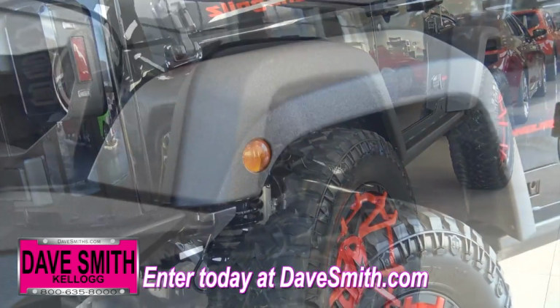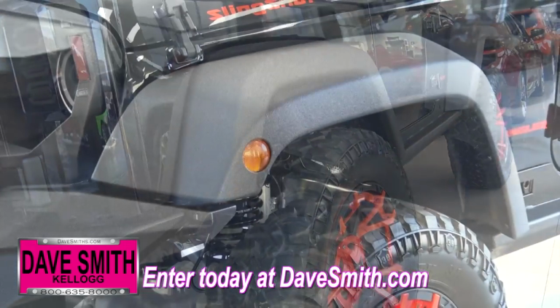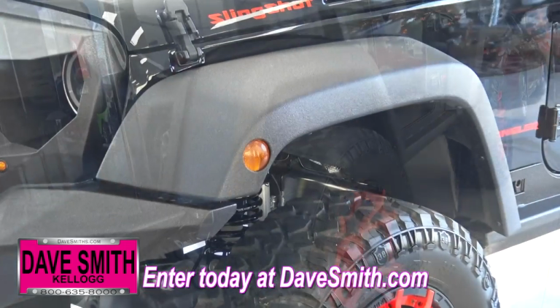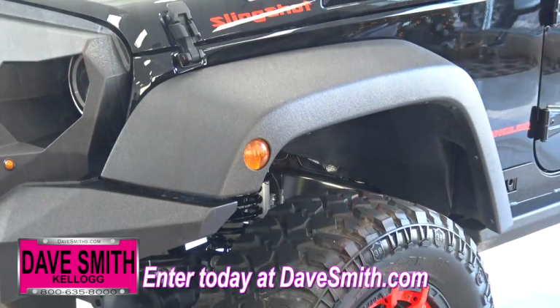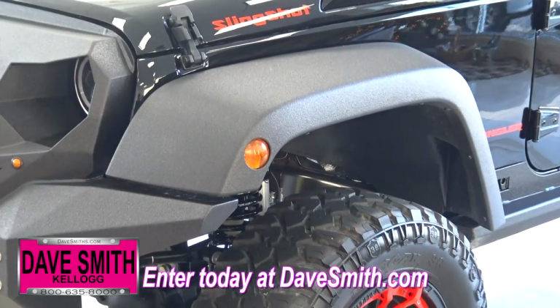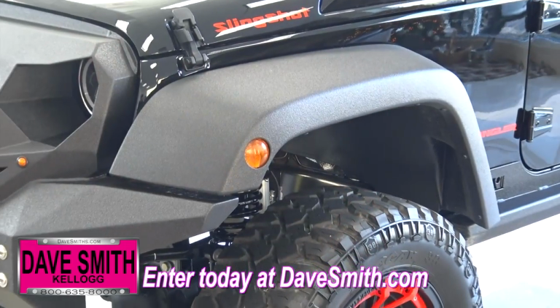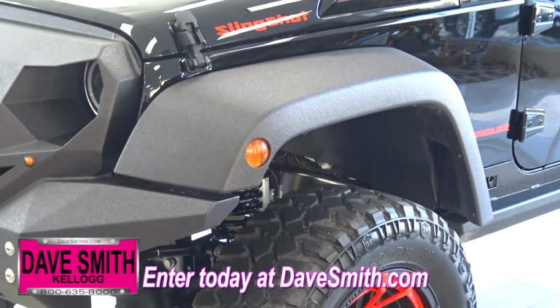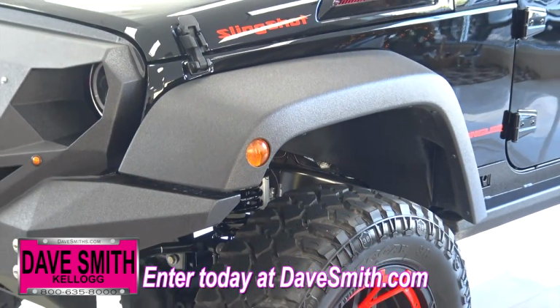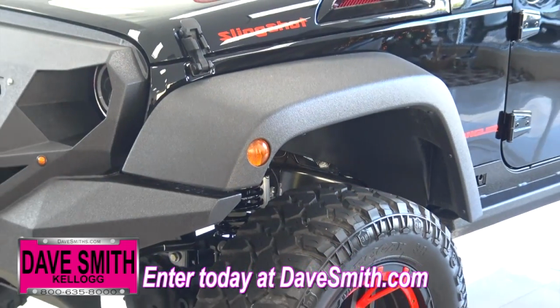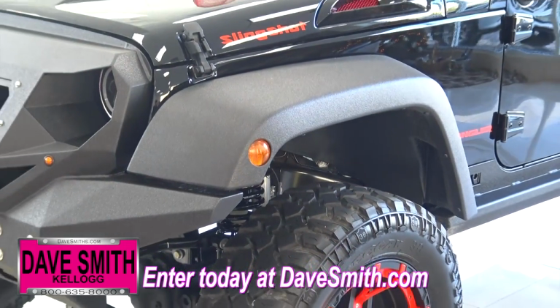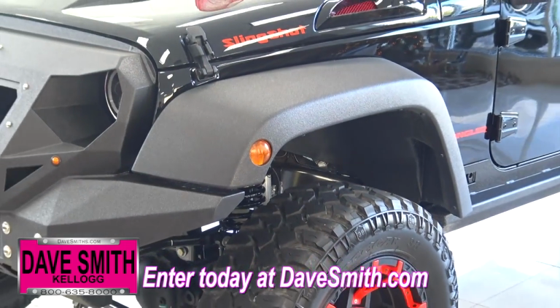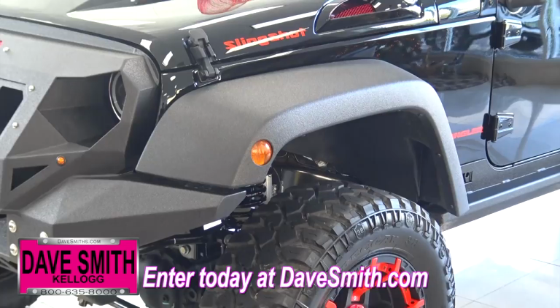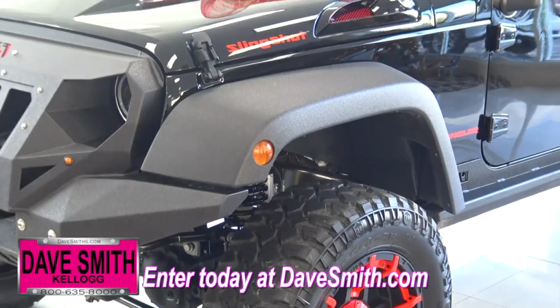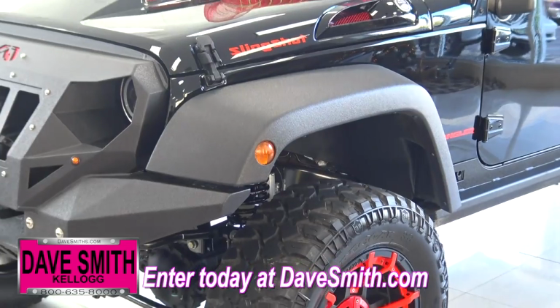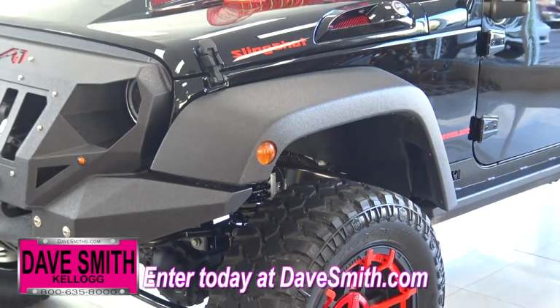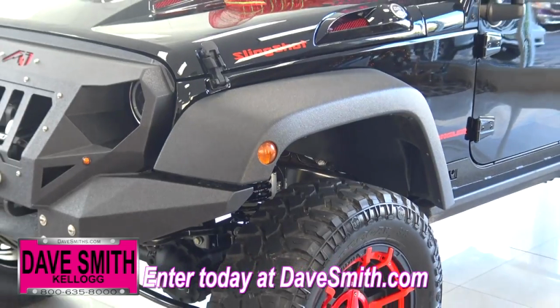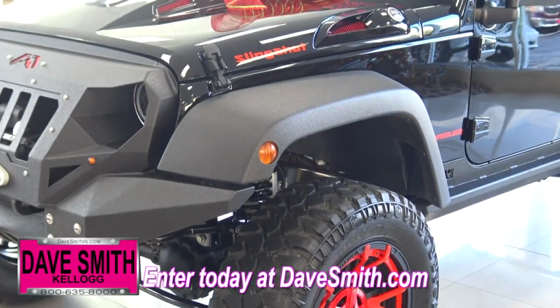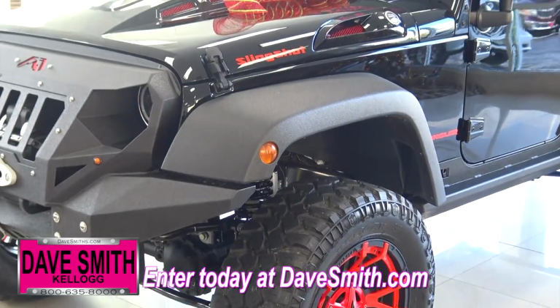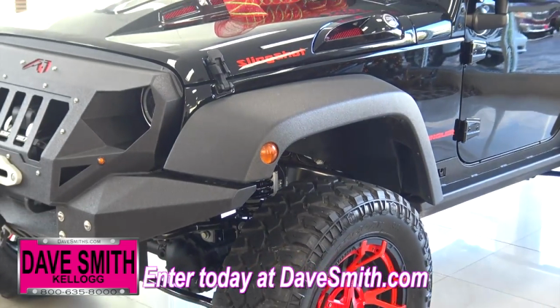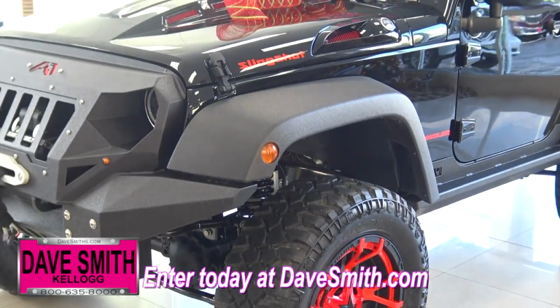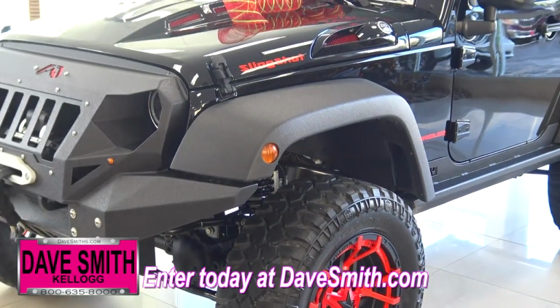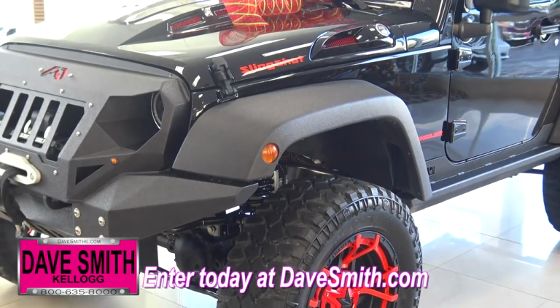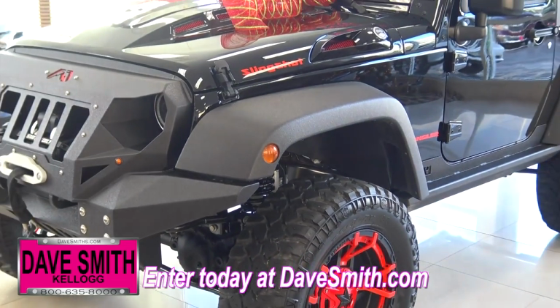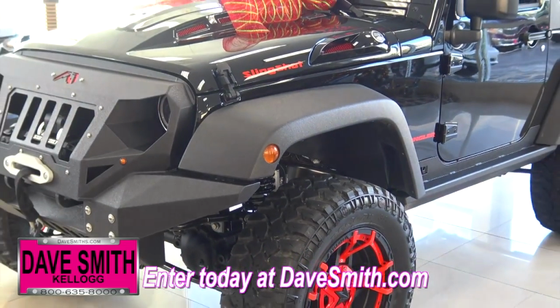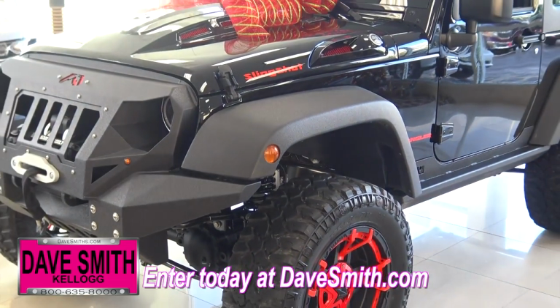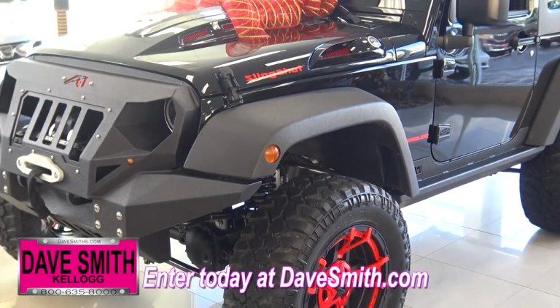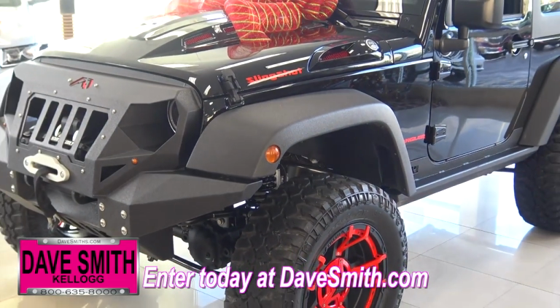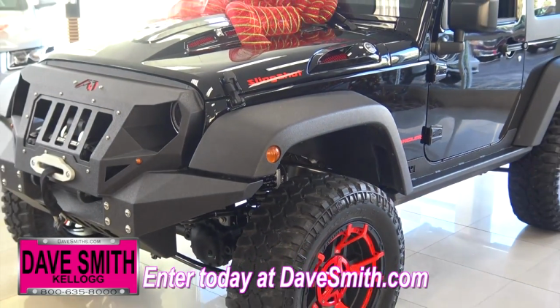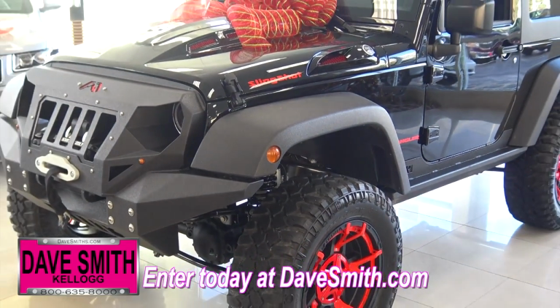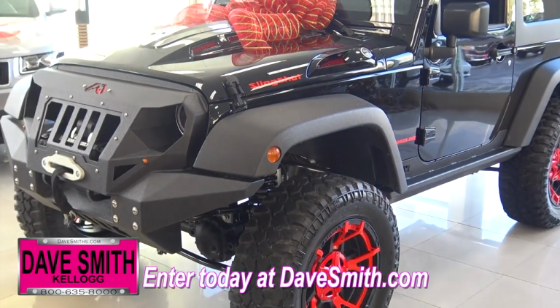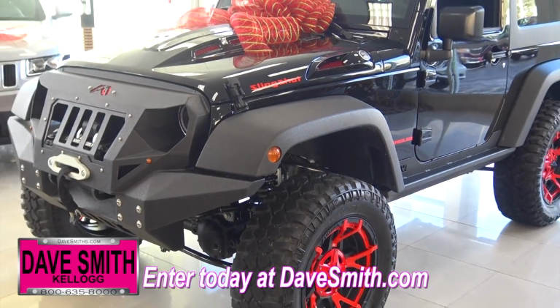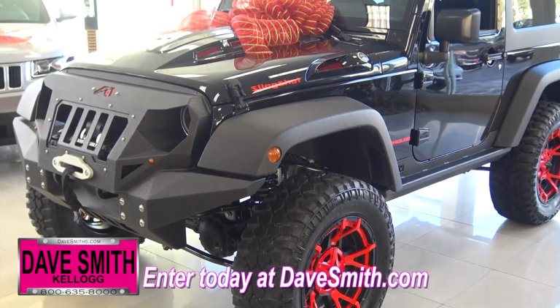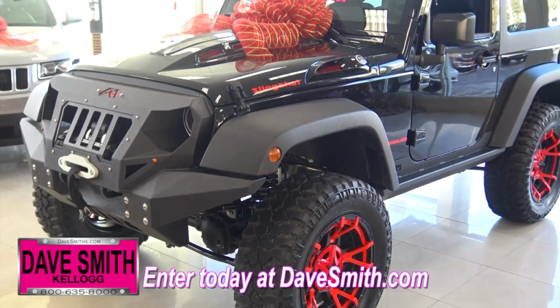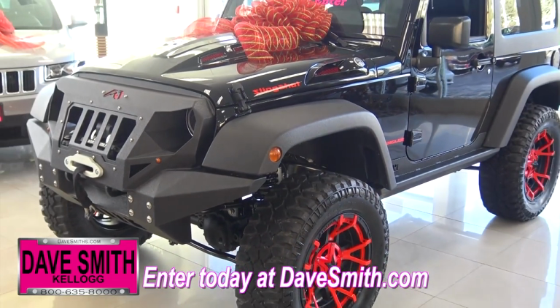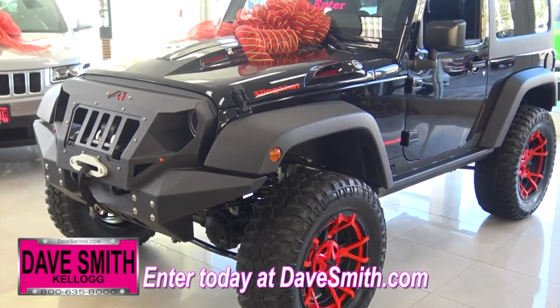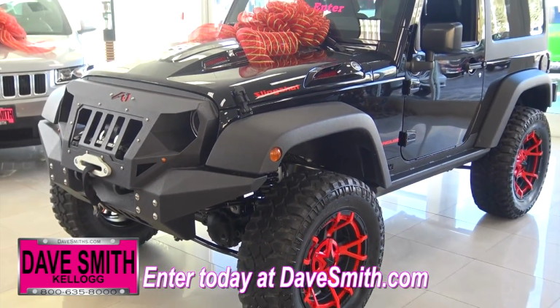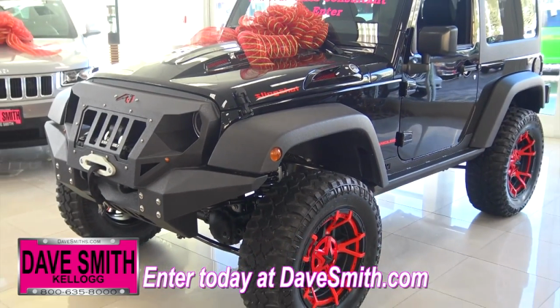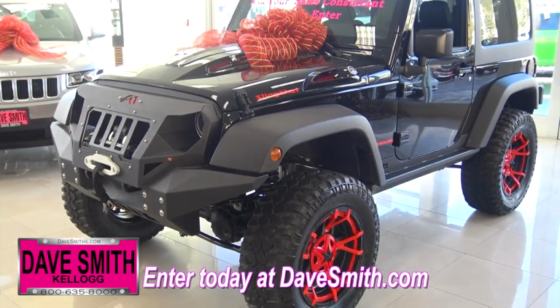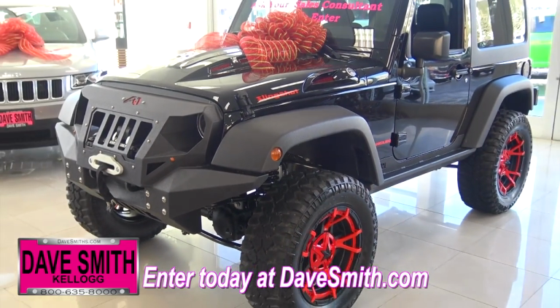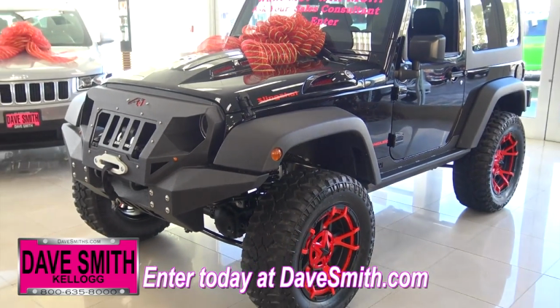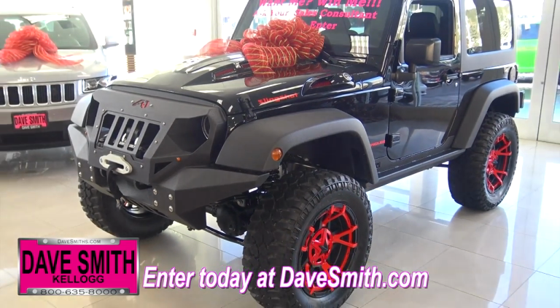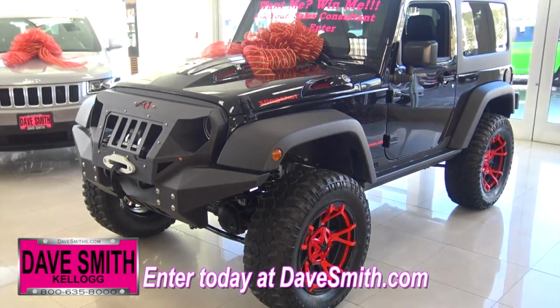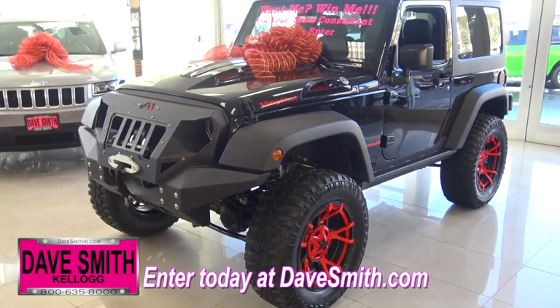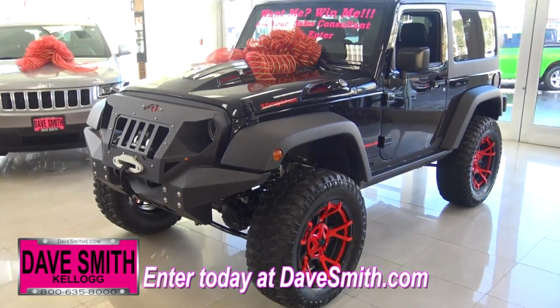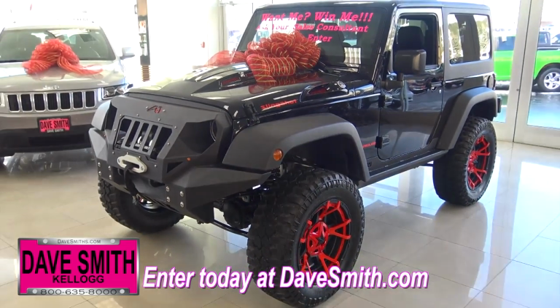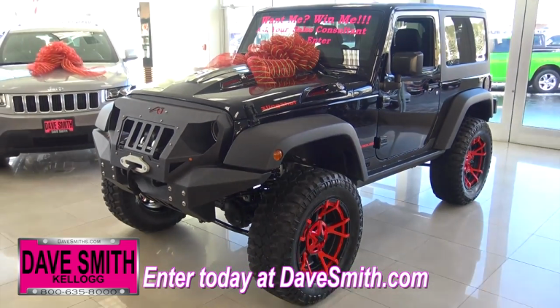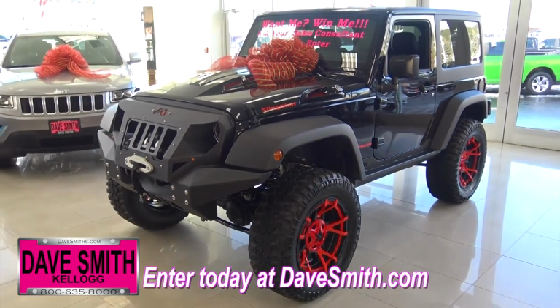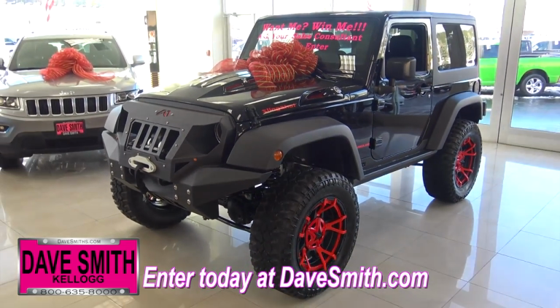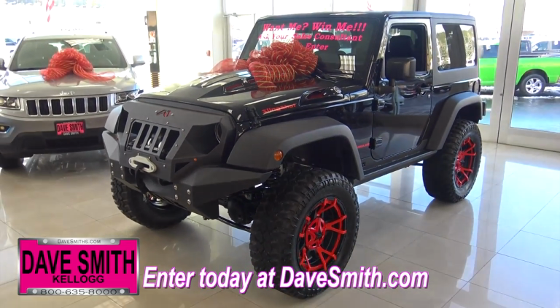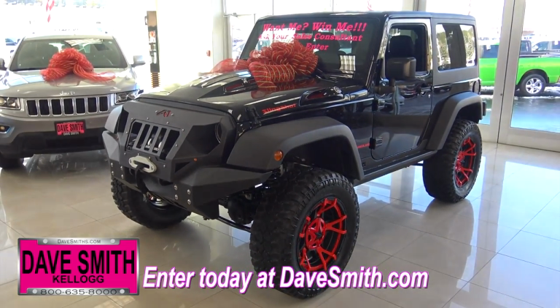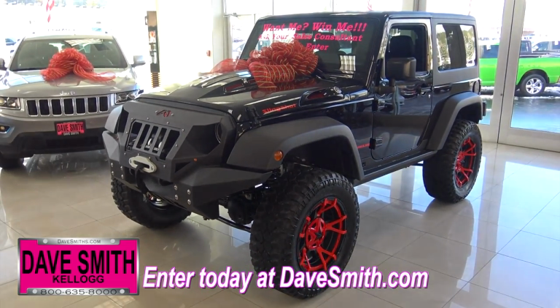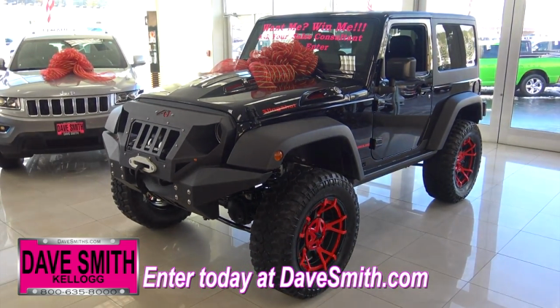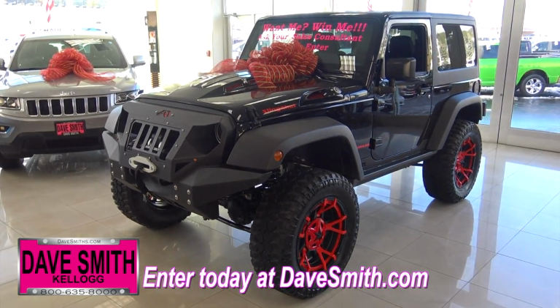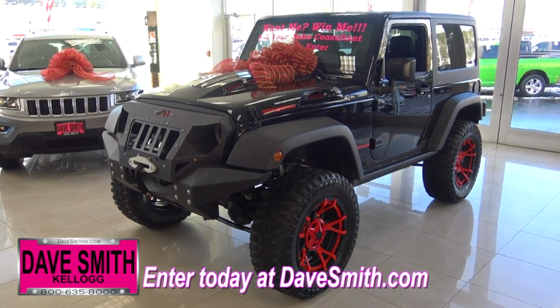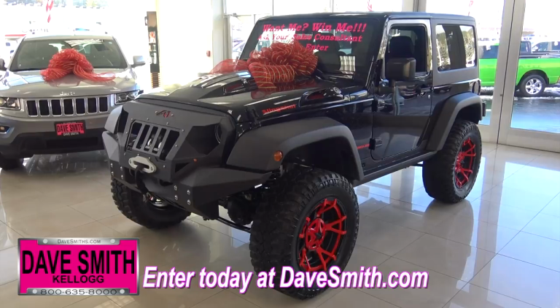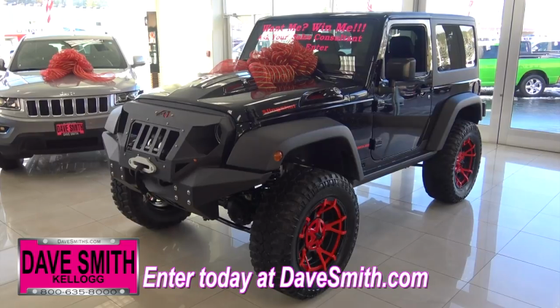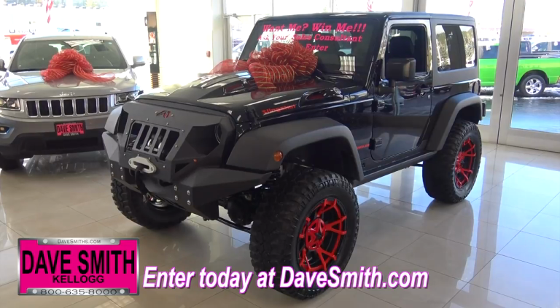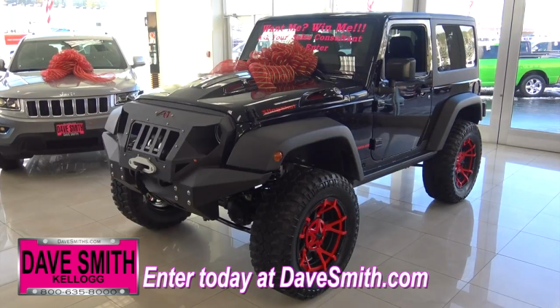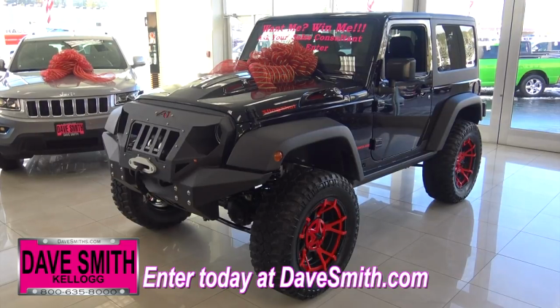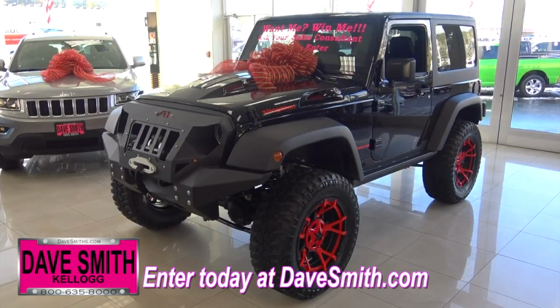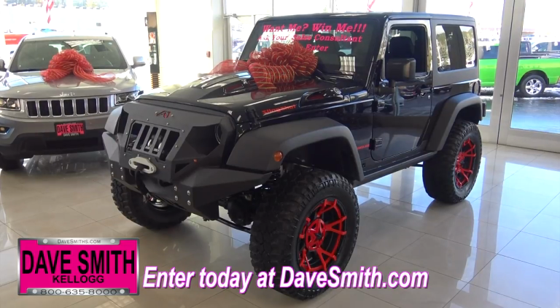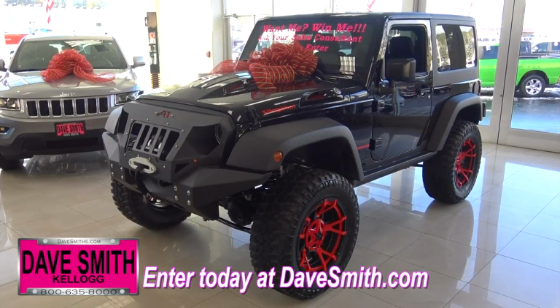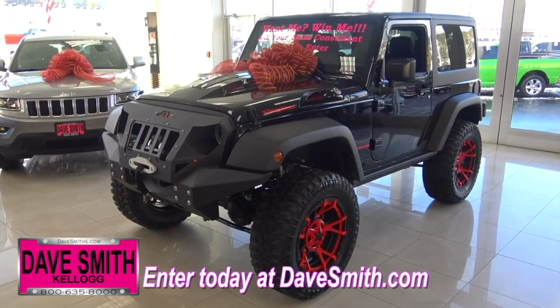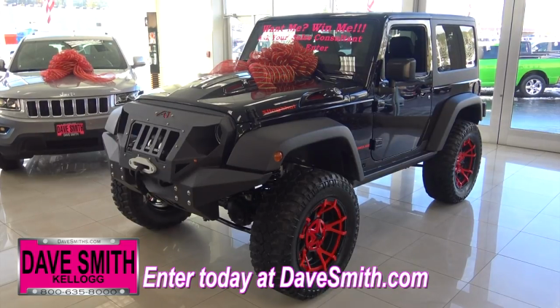All you have to do to win this brand new 2017 Jeep Wrangler Sport 4x4 is enter online right now at DaveSmith.com.